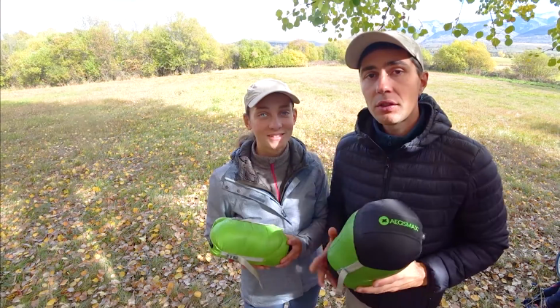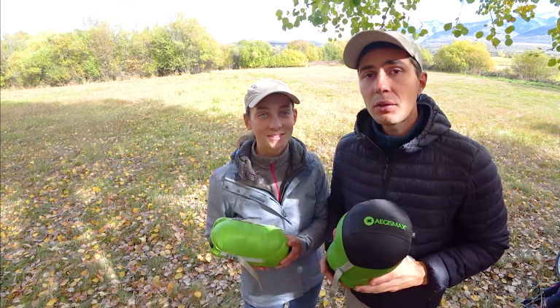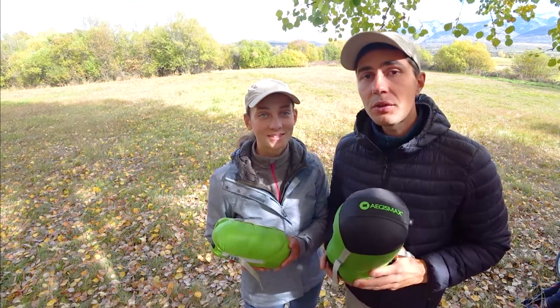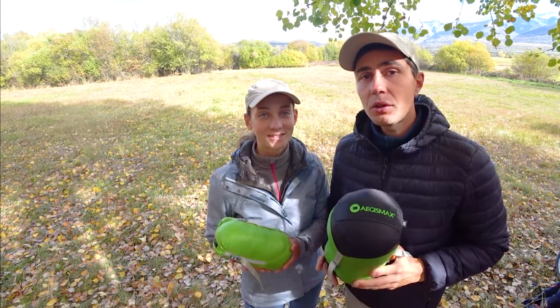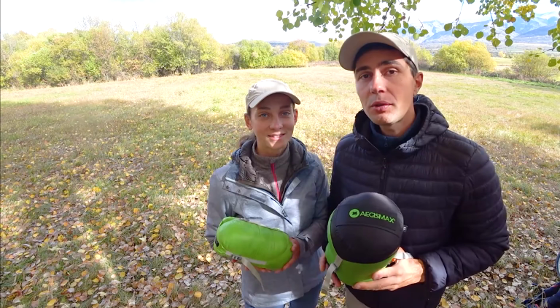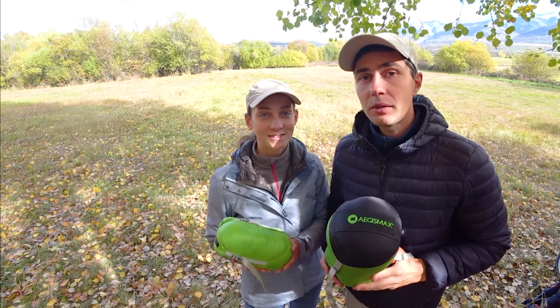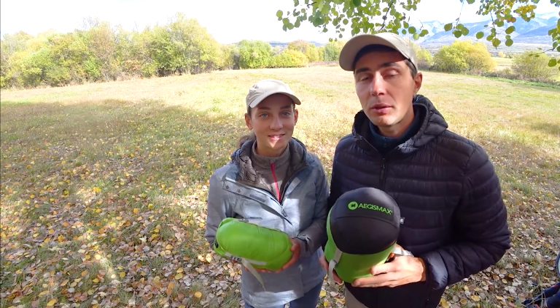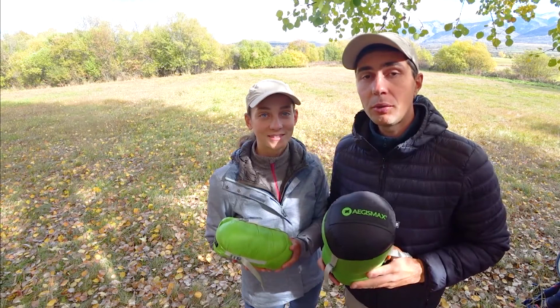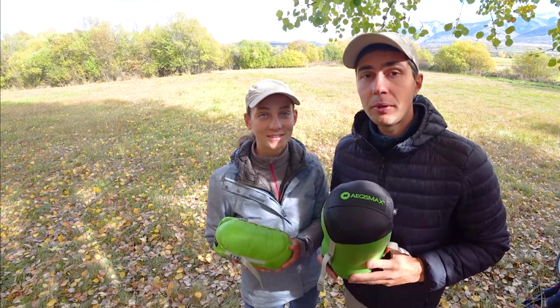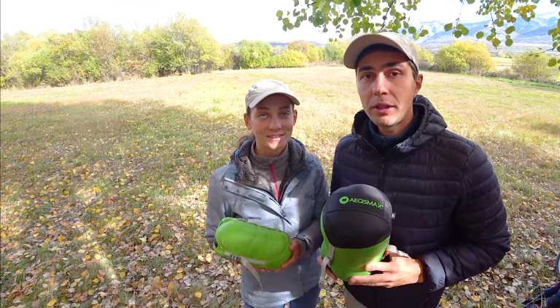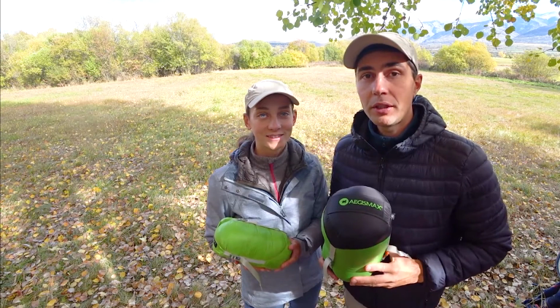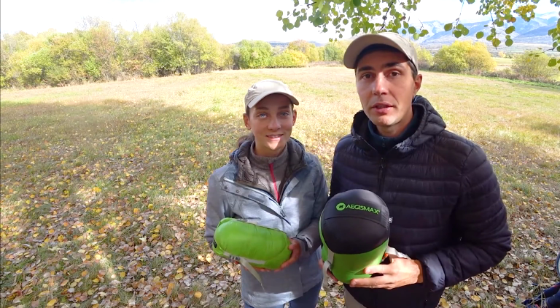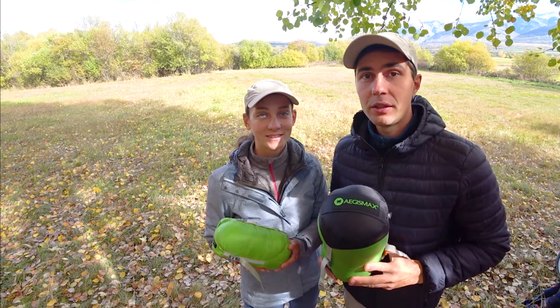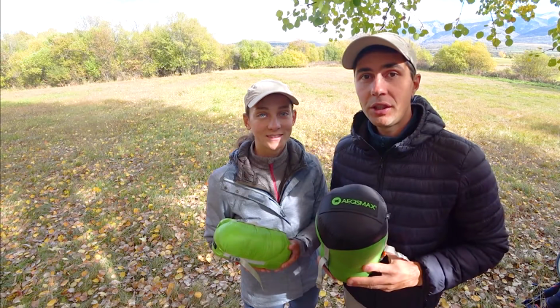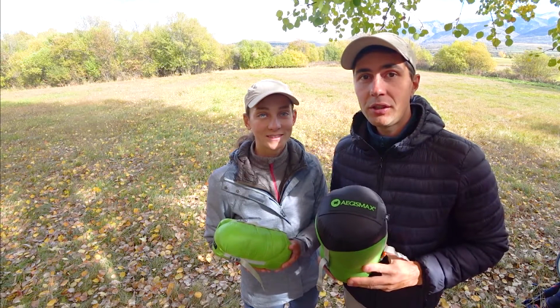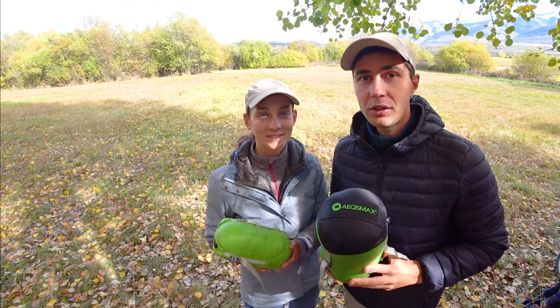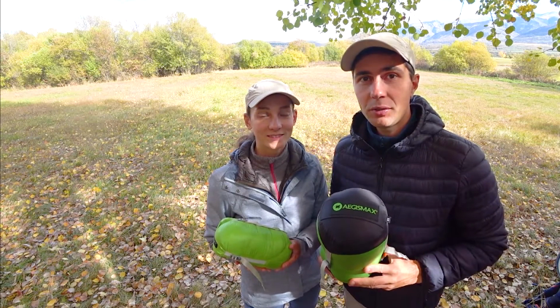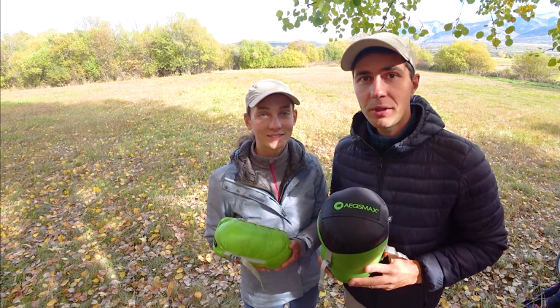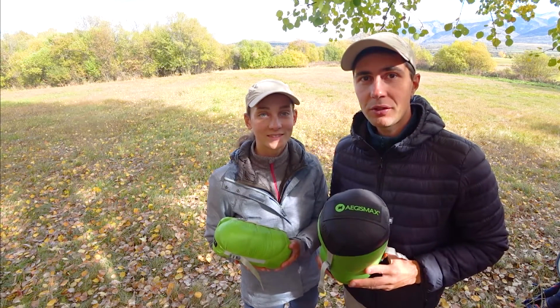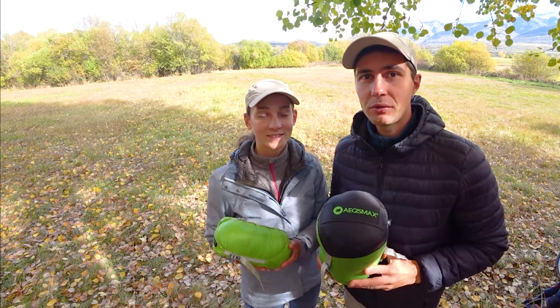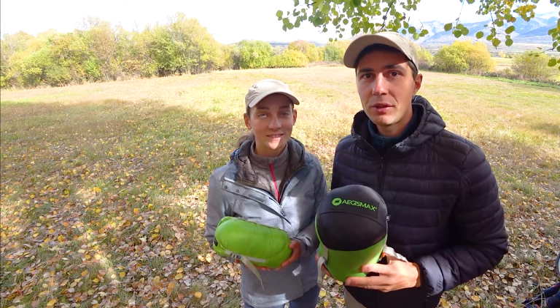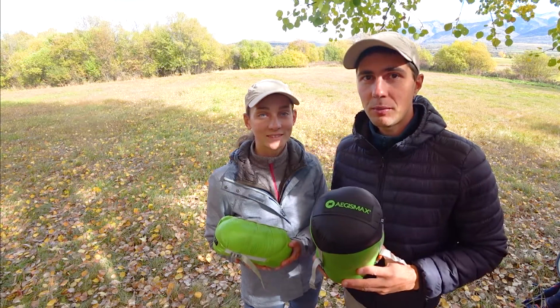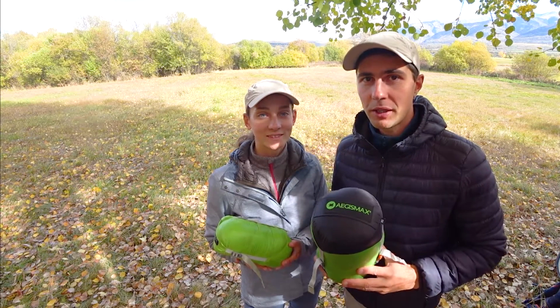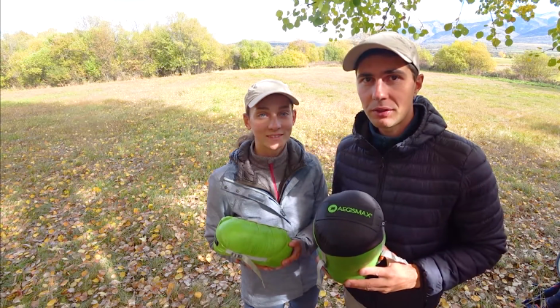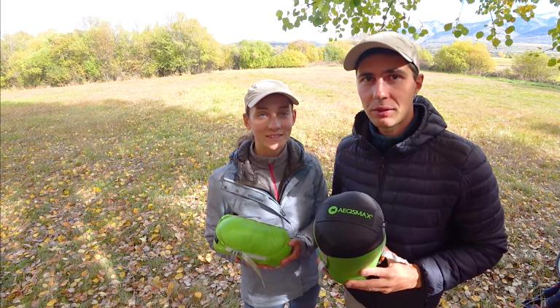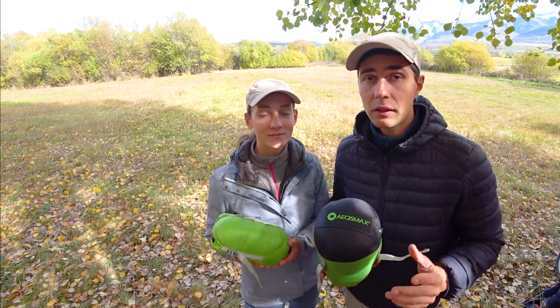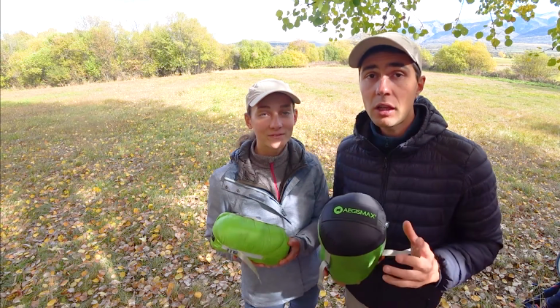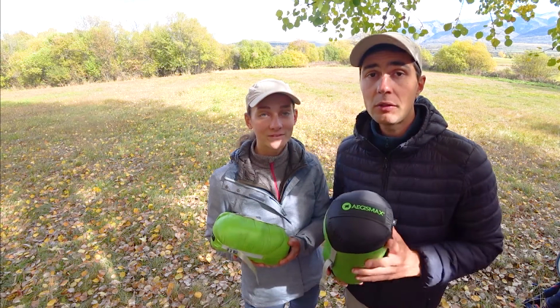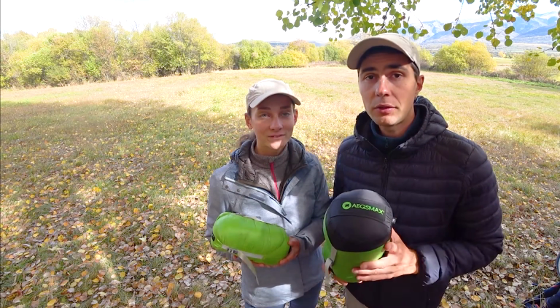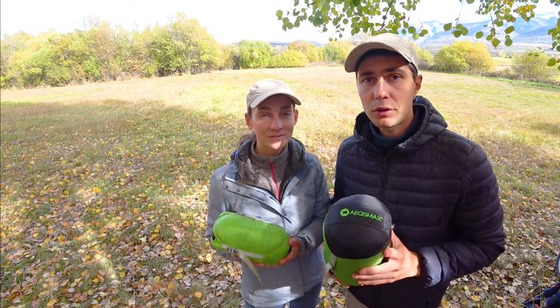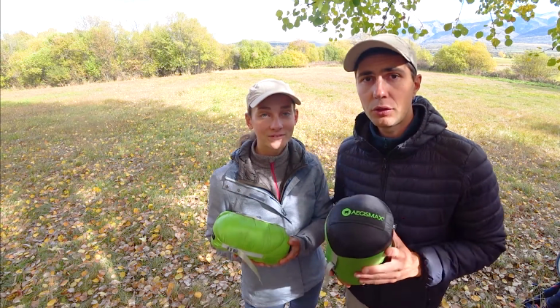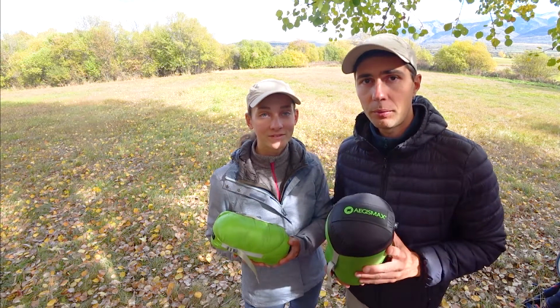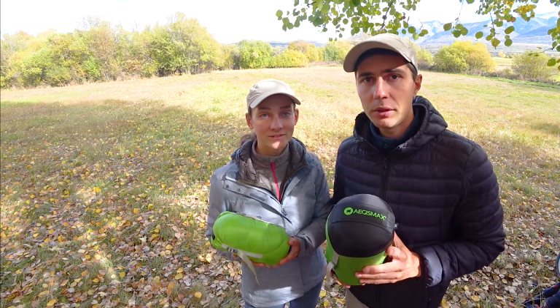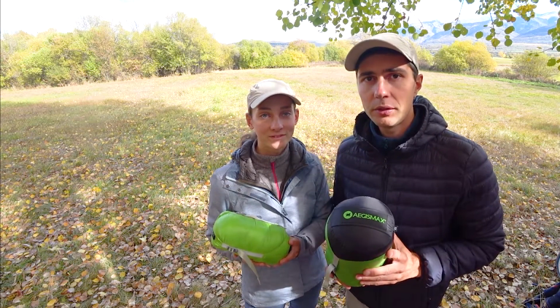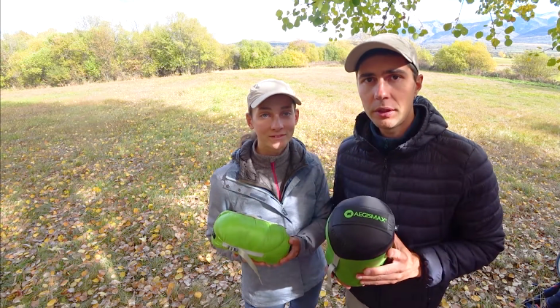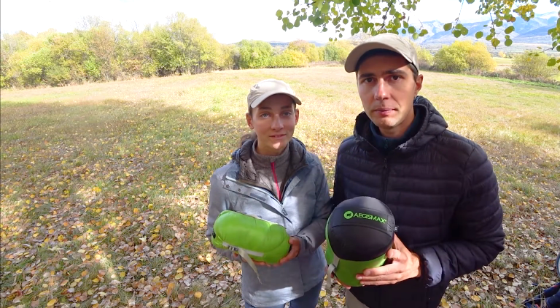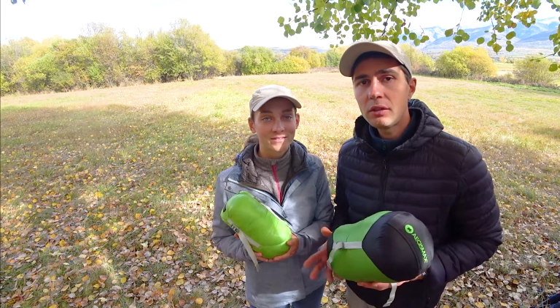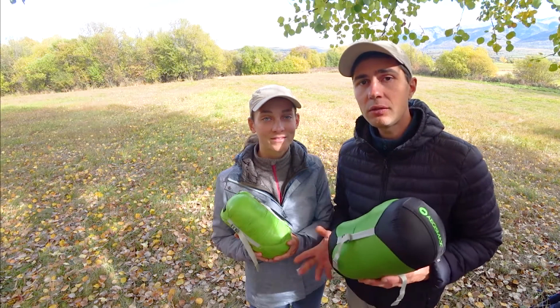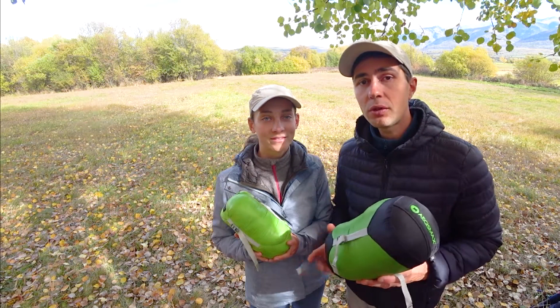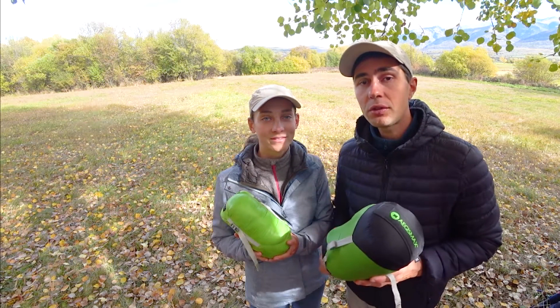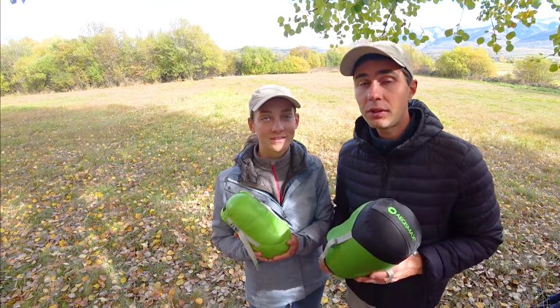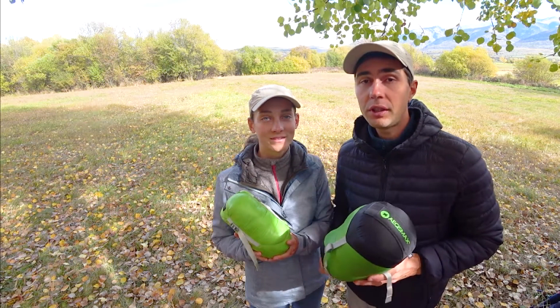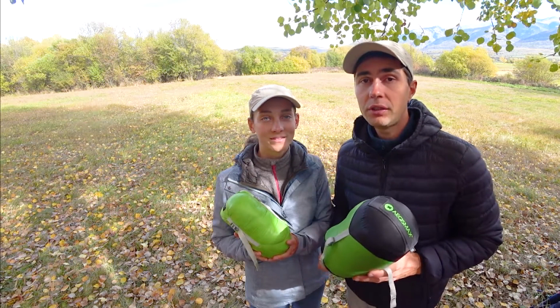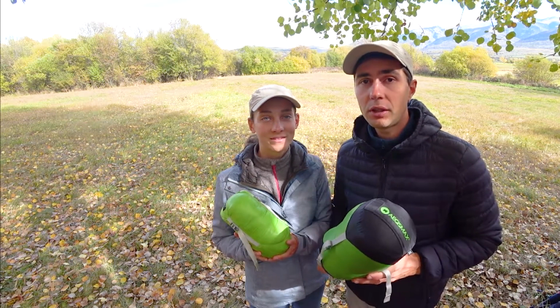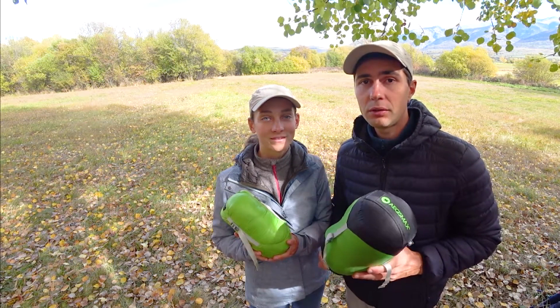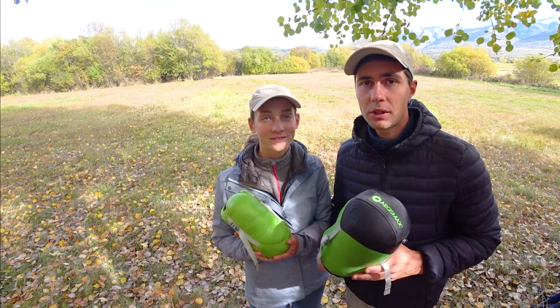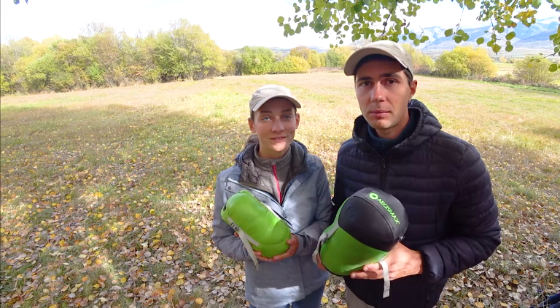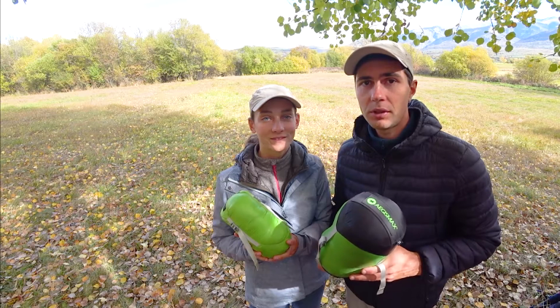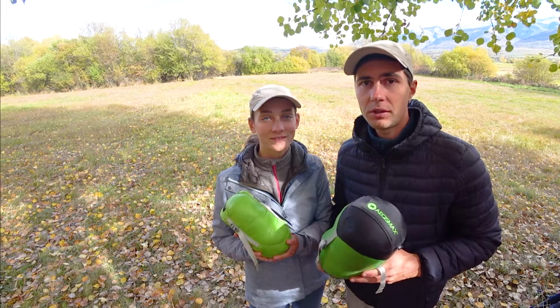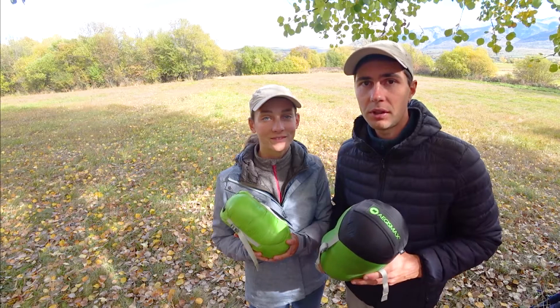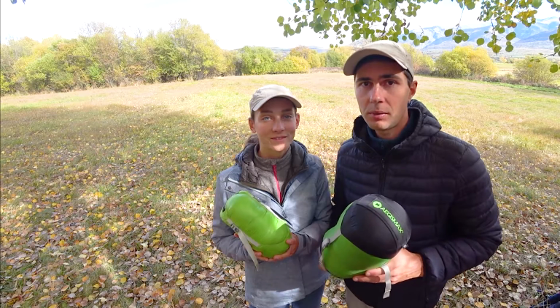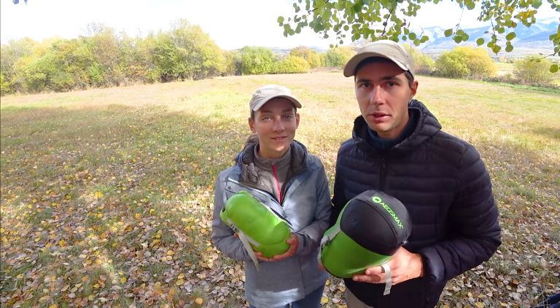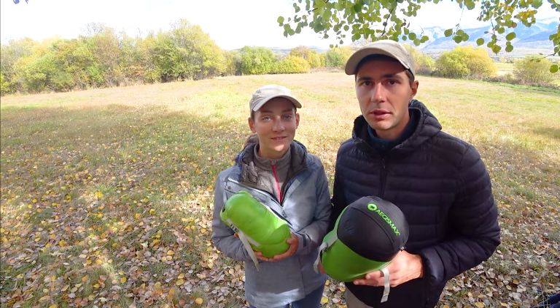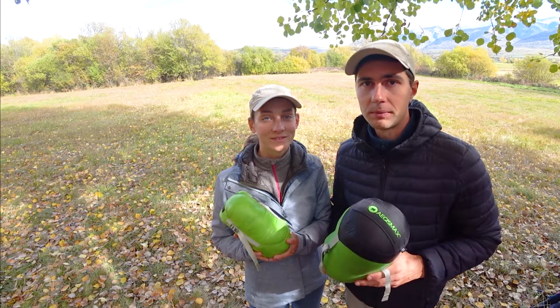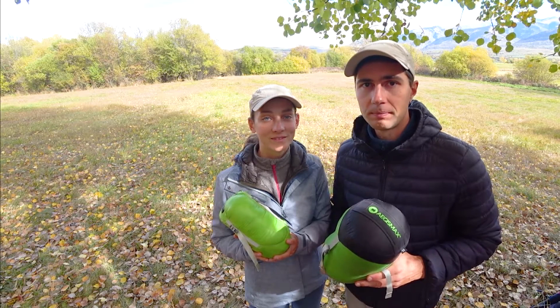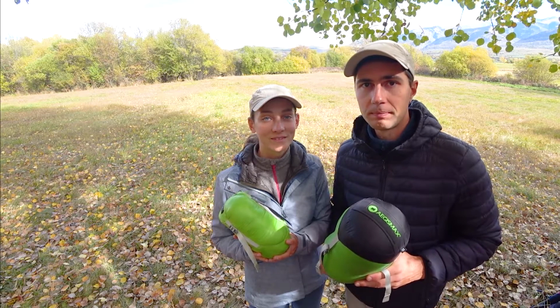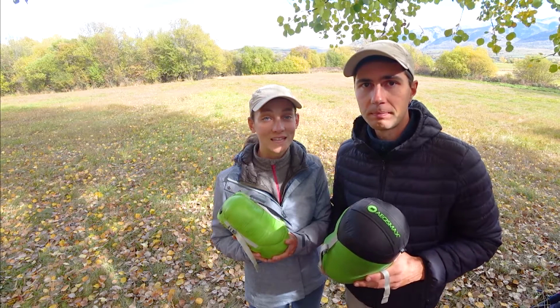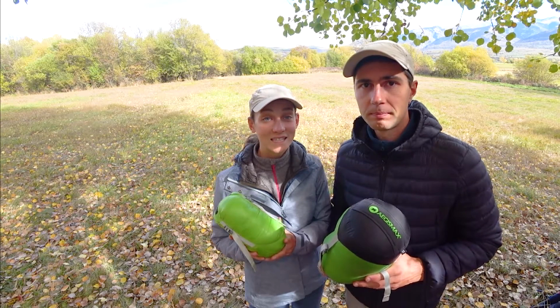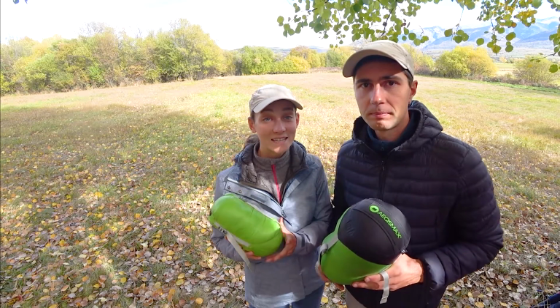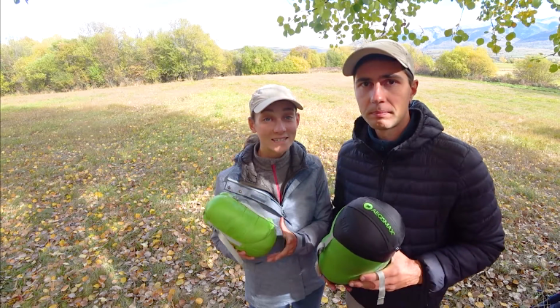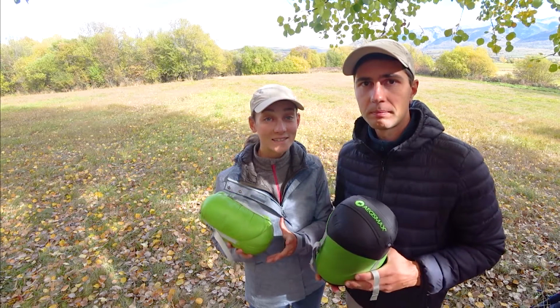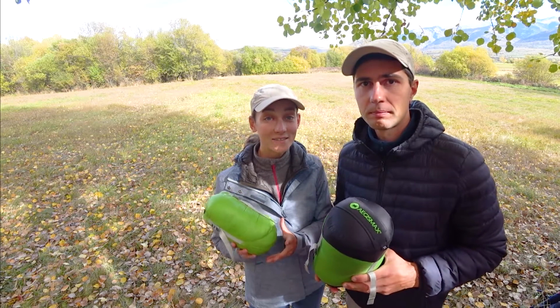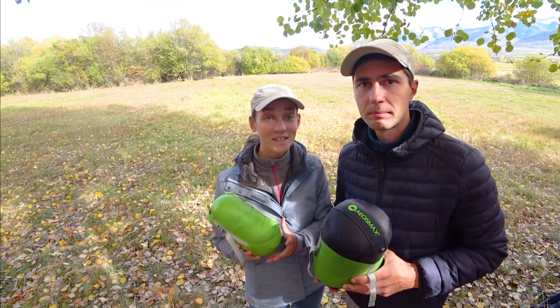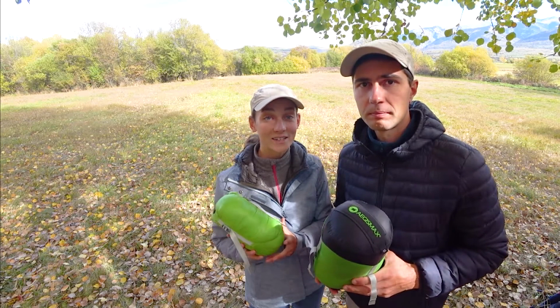As always, we compare the general specs of these bags, the comfort, durability, and of course share our own experience and opinion. Let's get into the video!